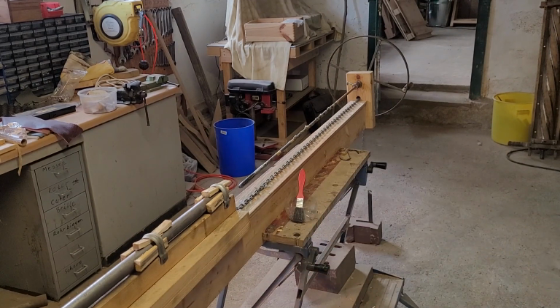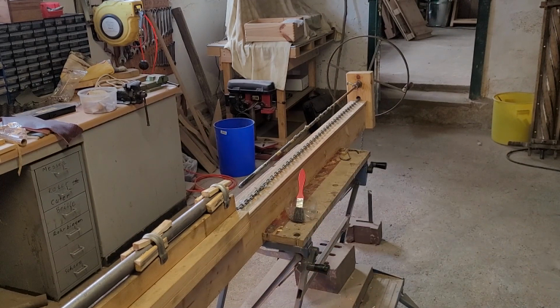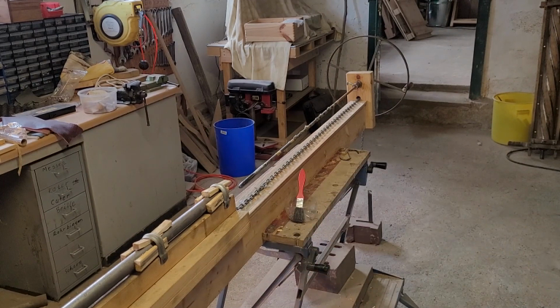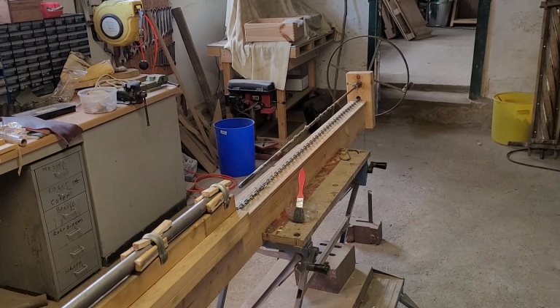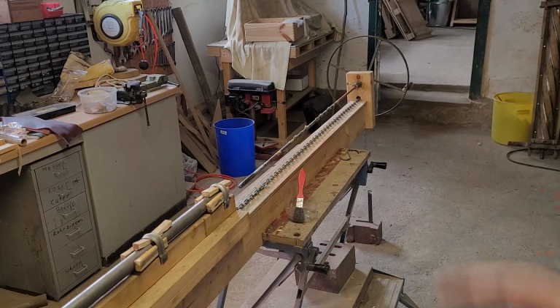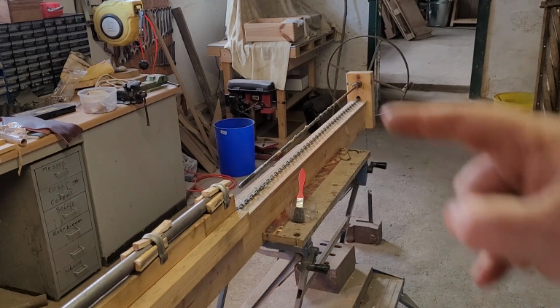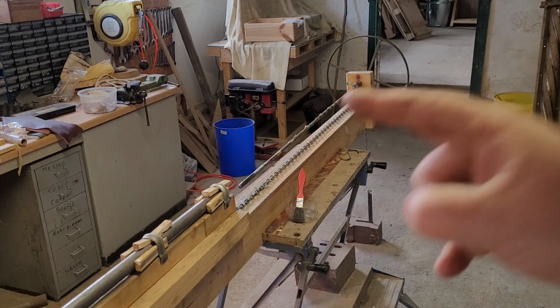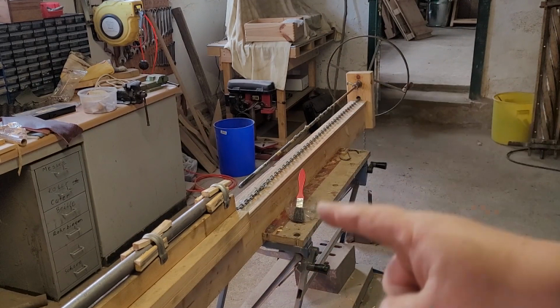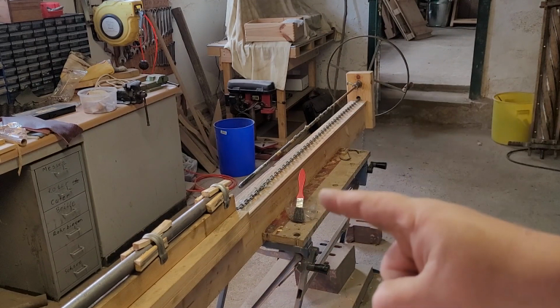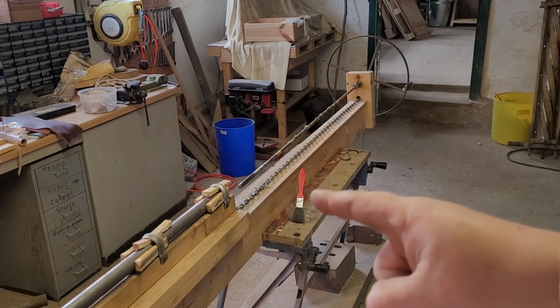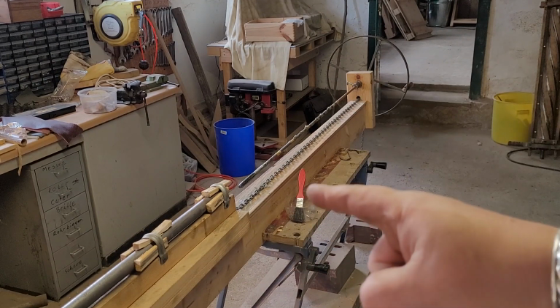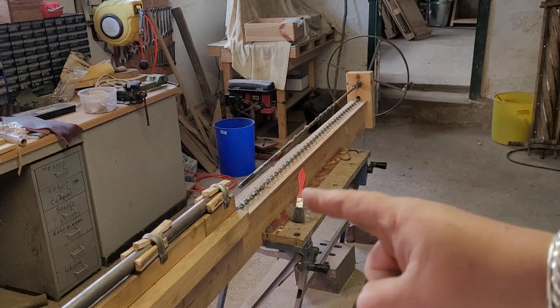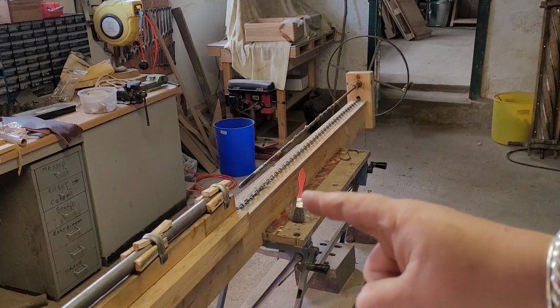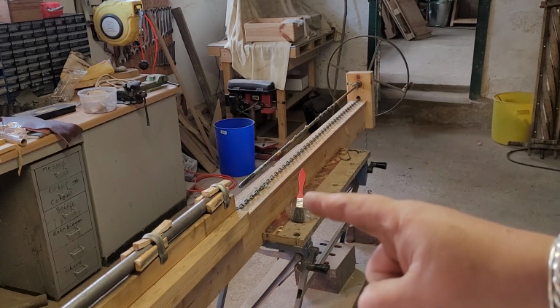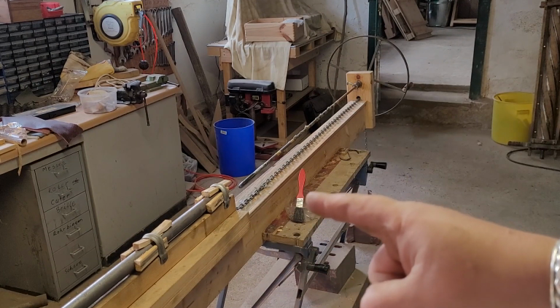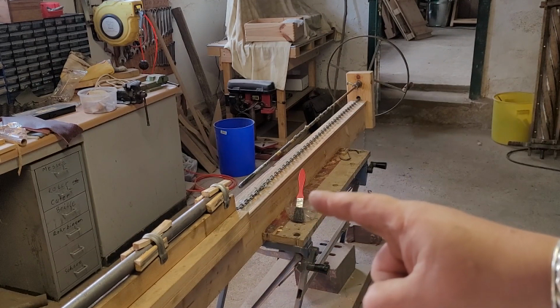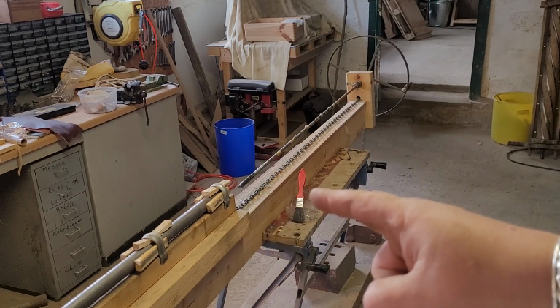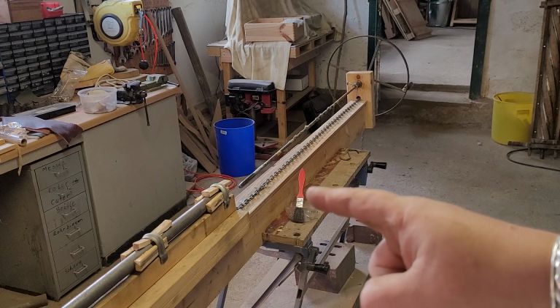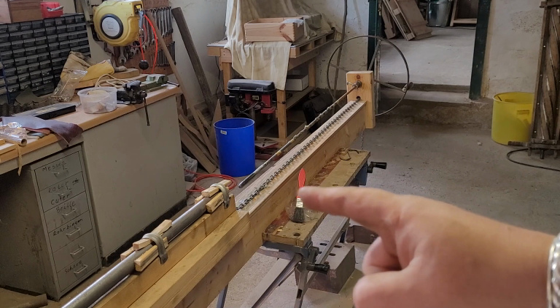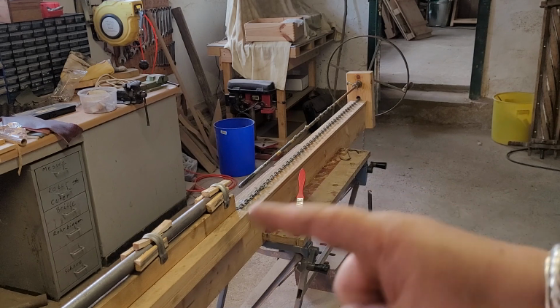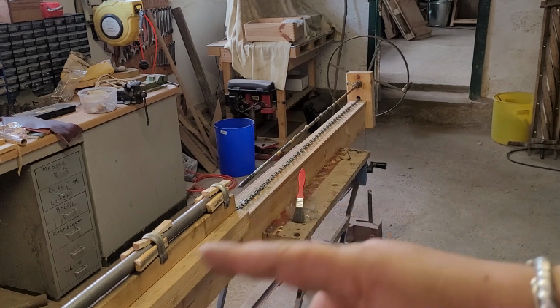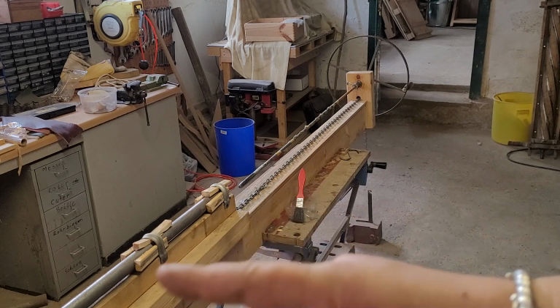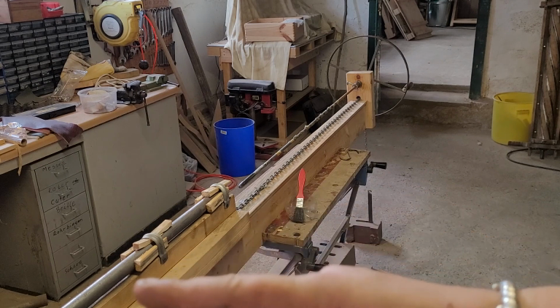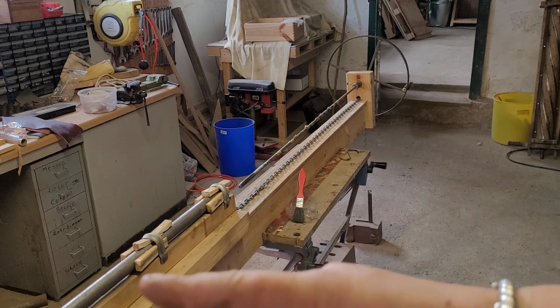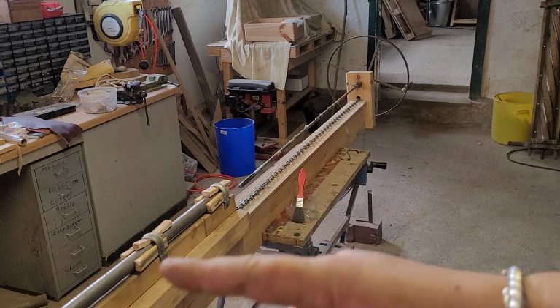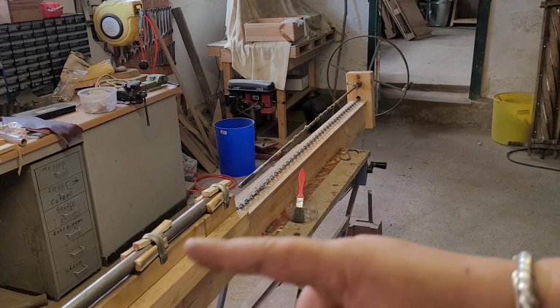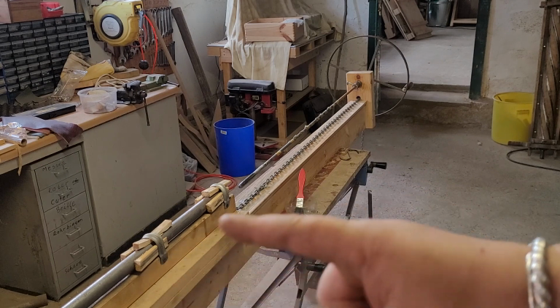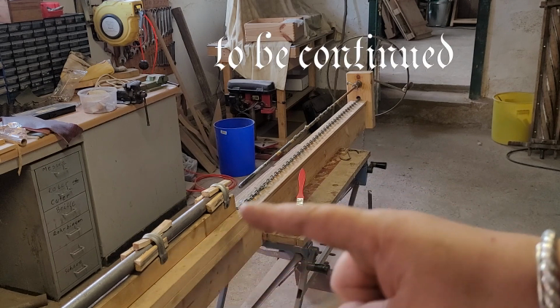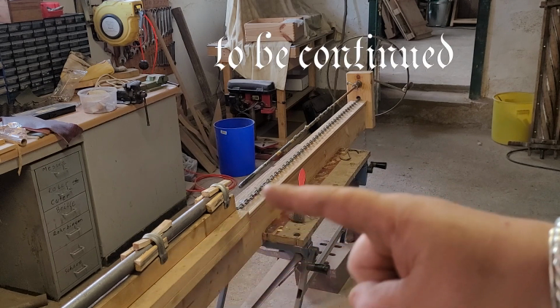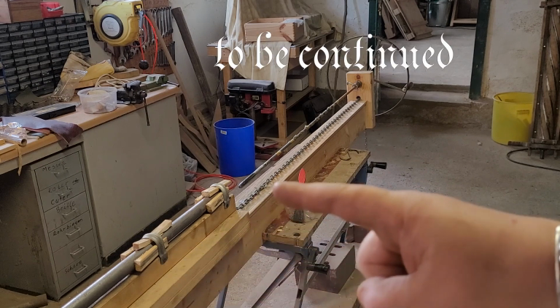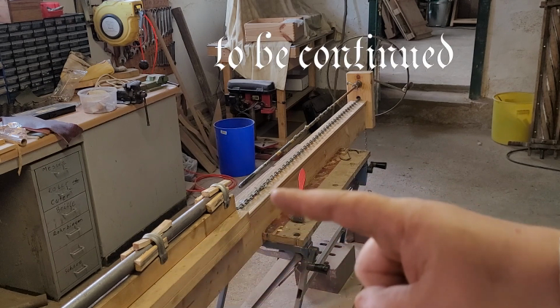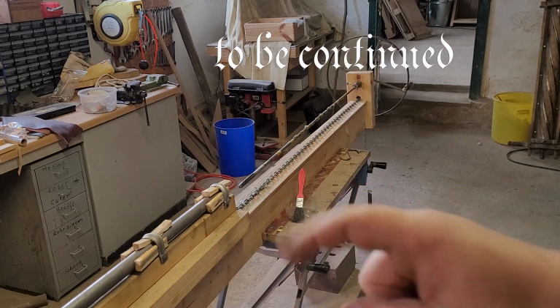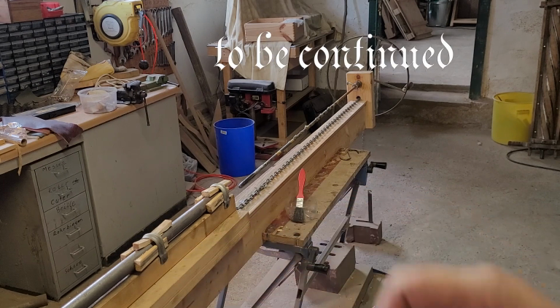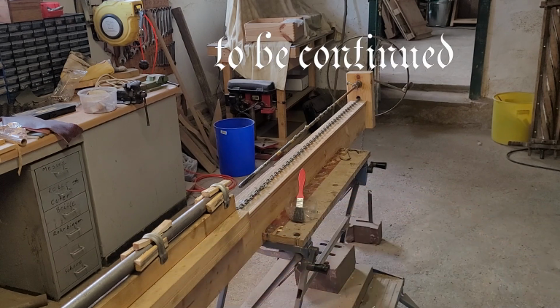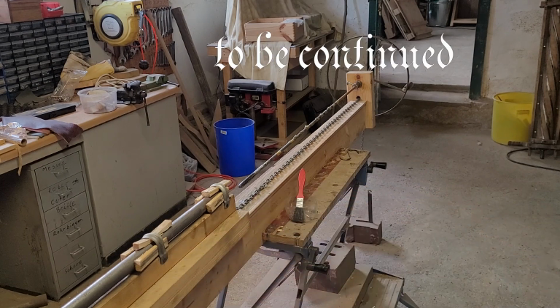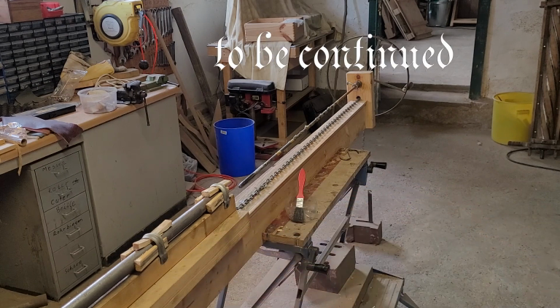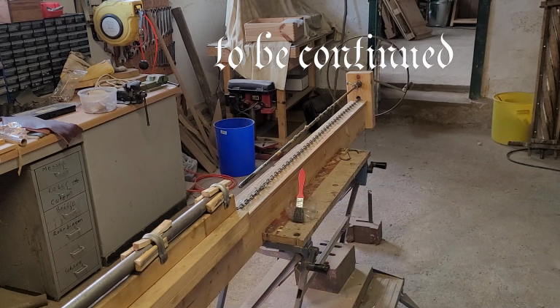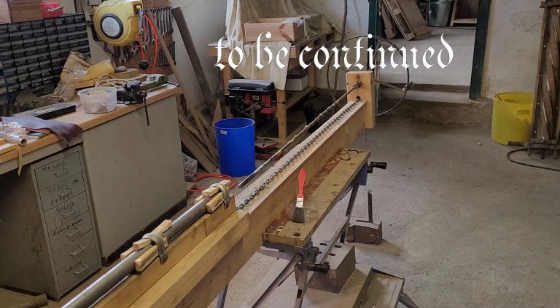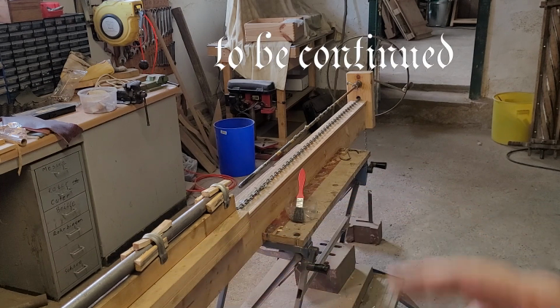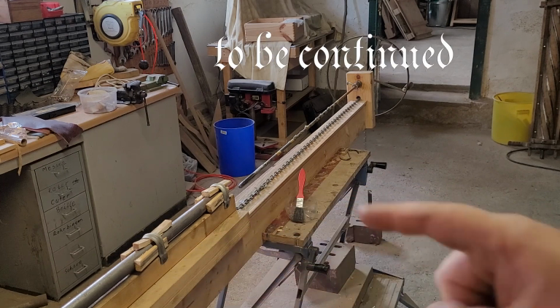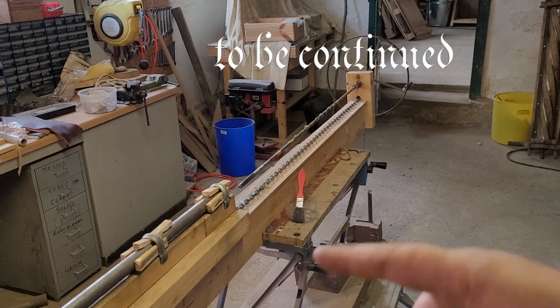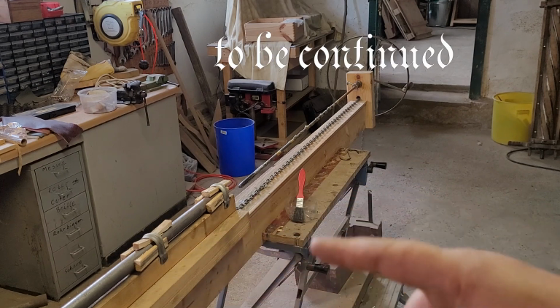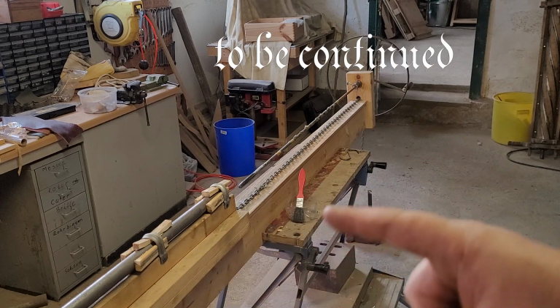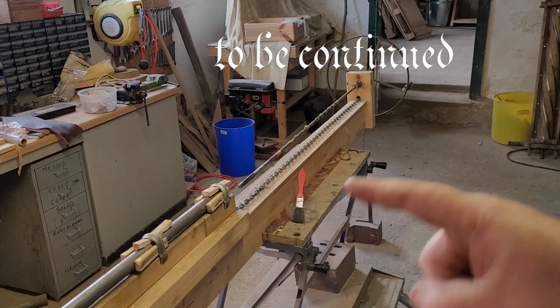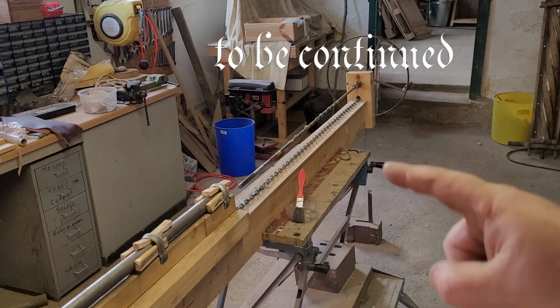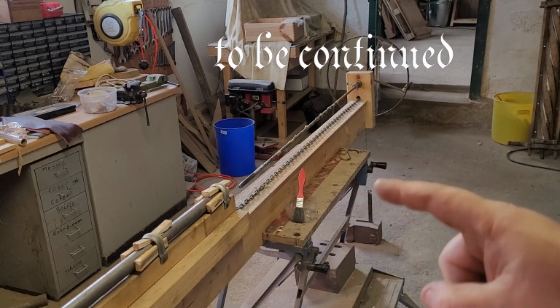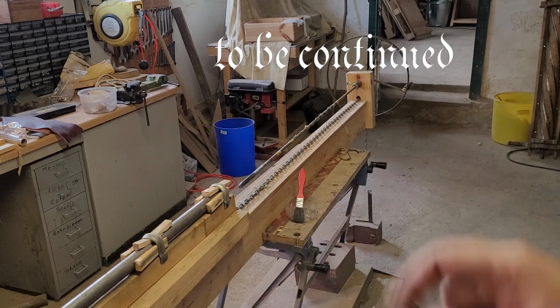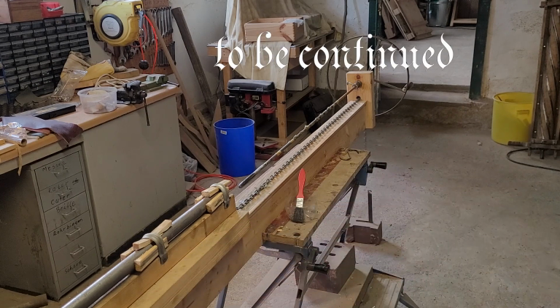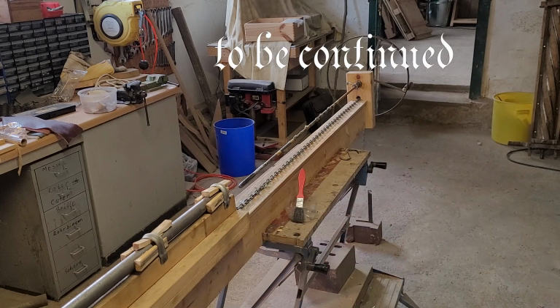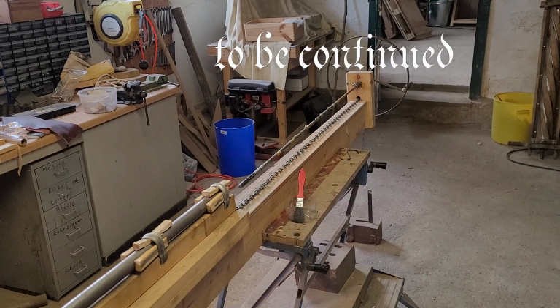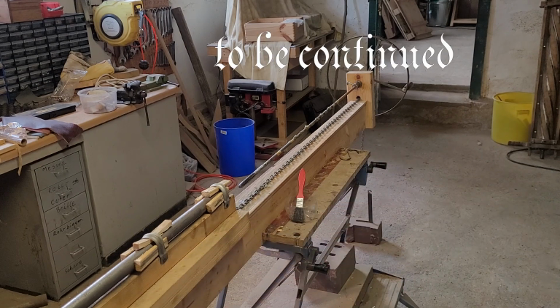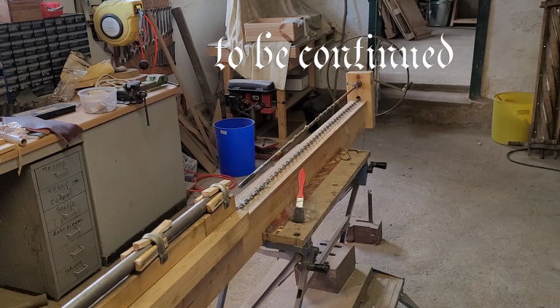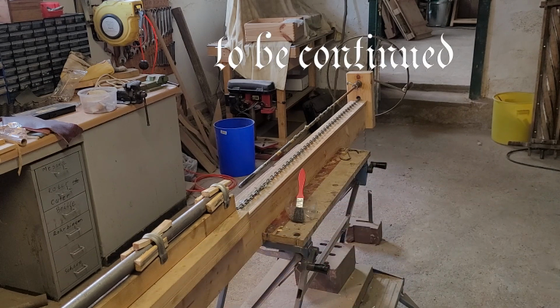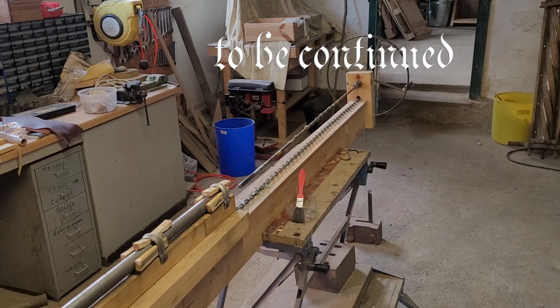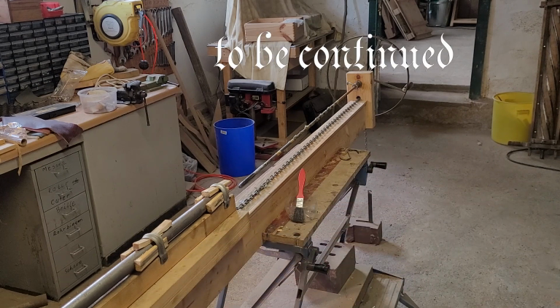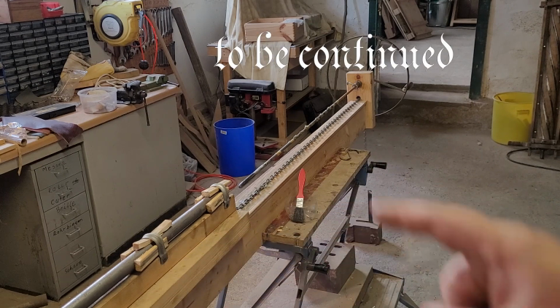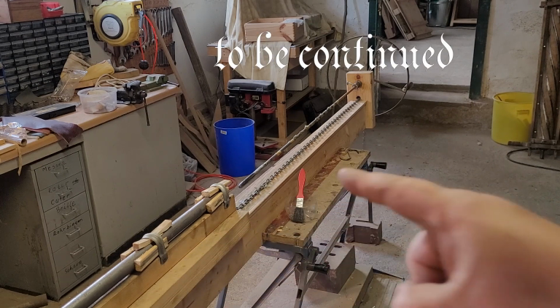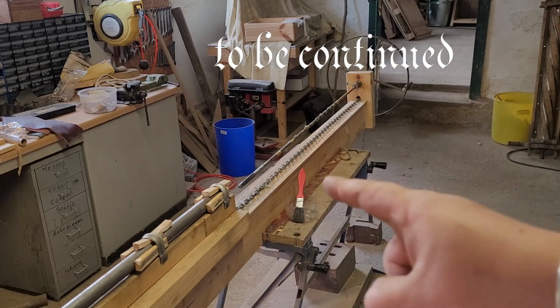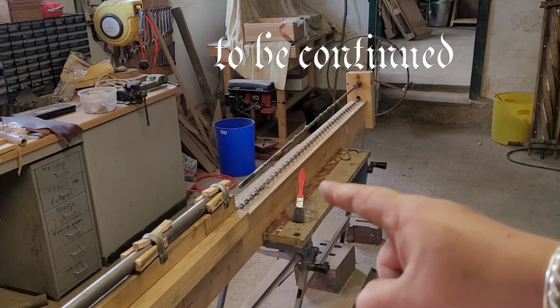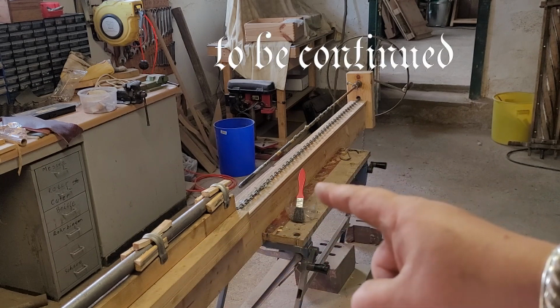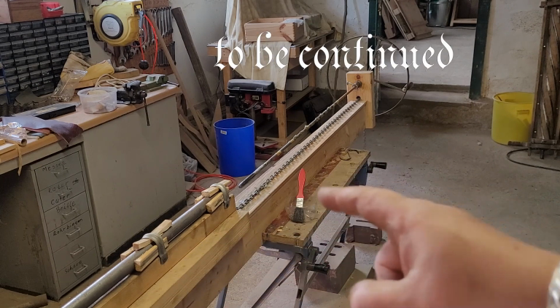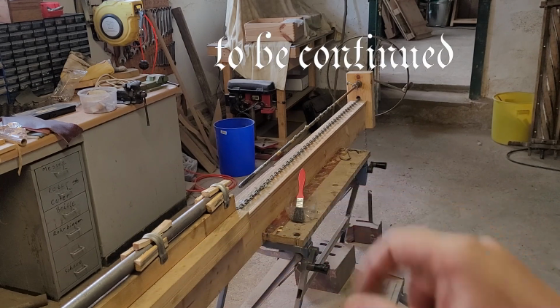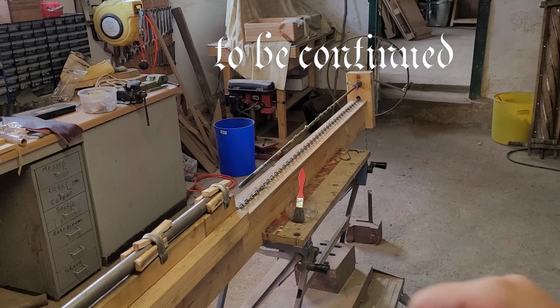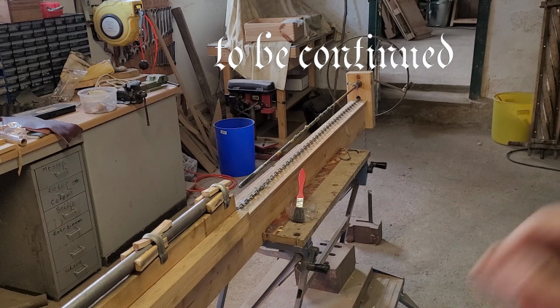Next time I hope I will have the first row of reaming done and we can start with the rifling.